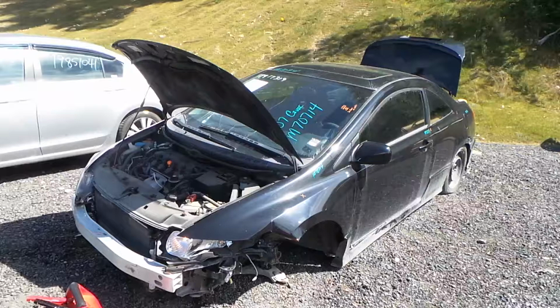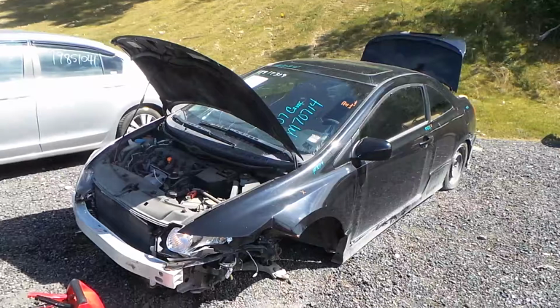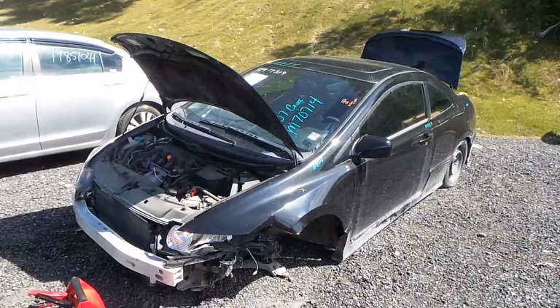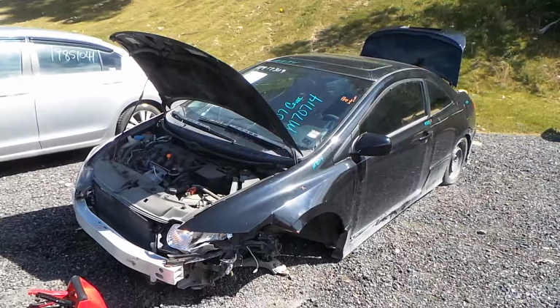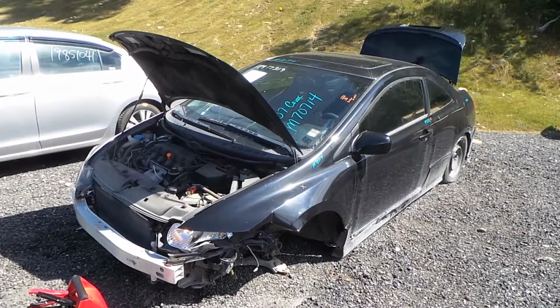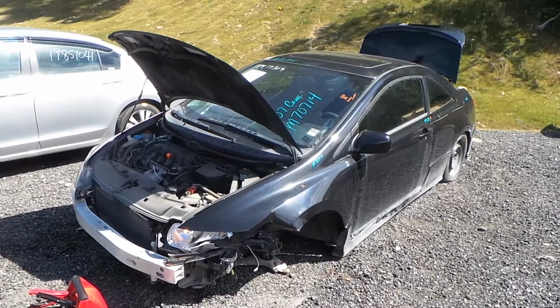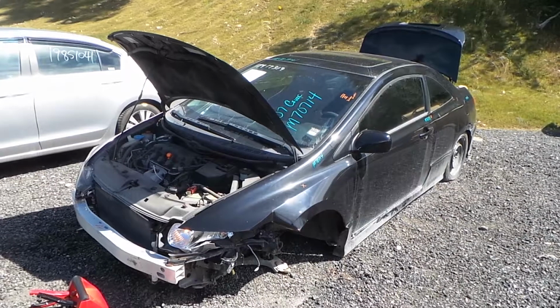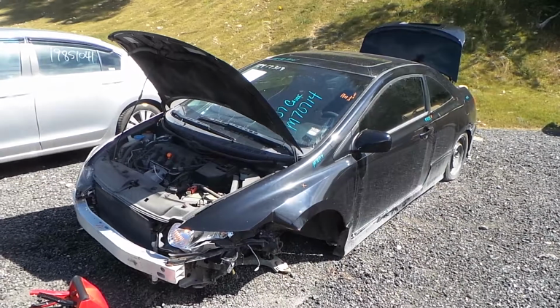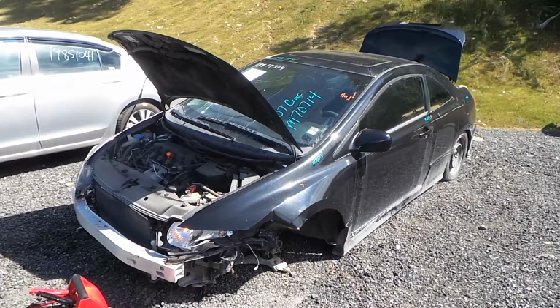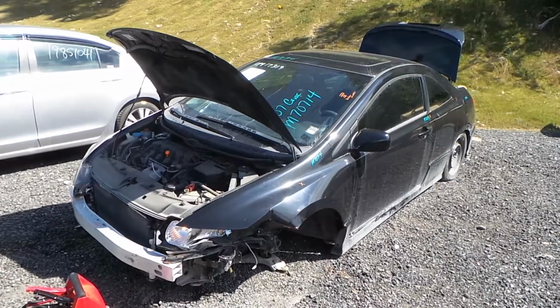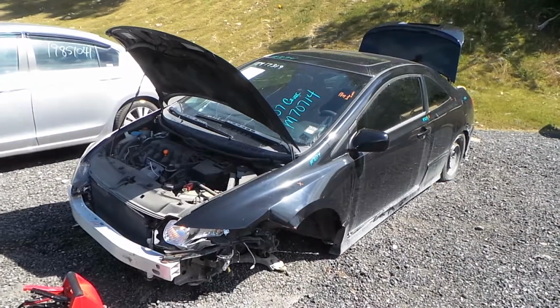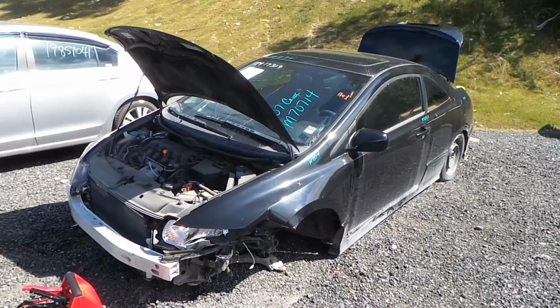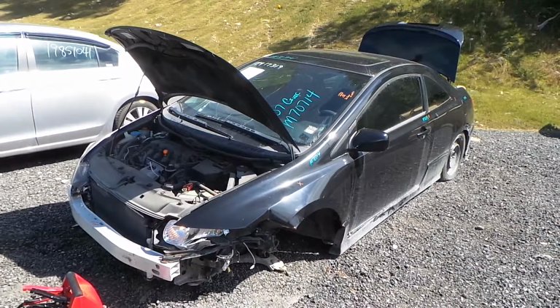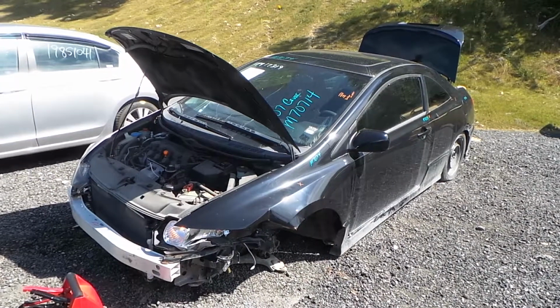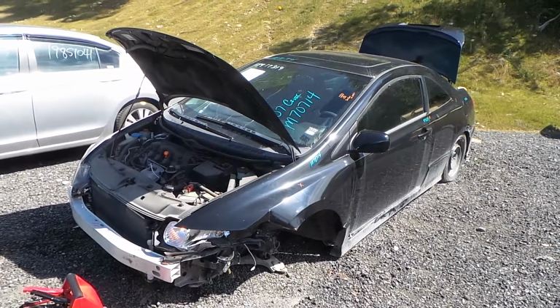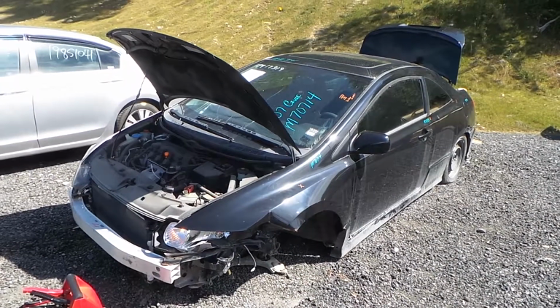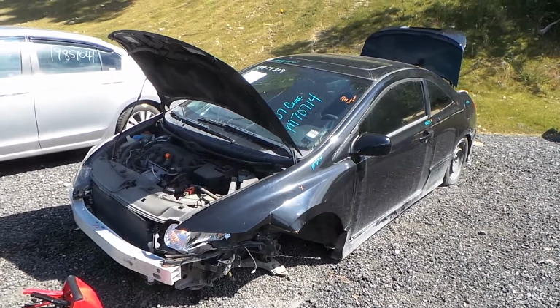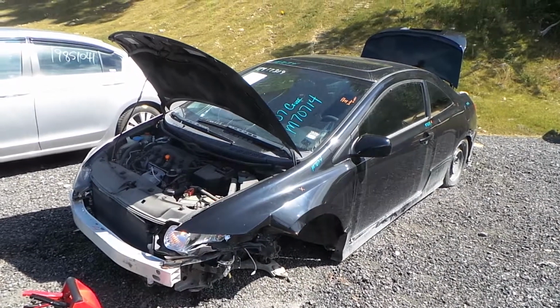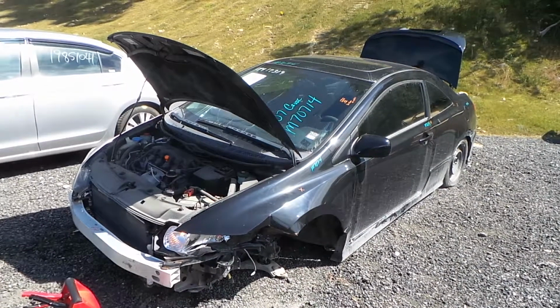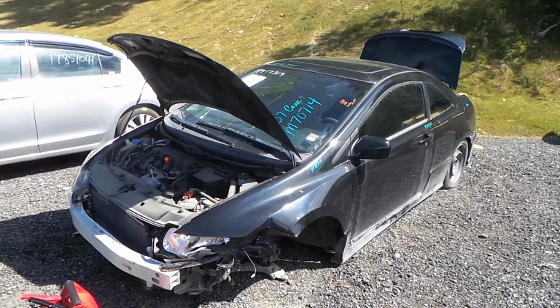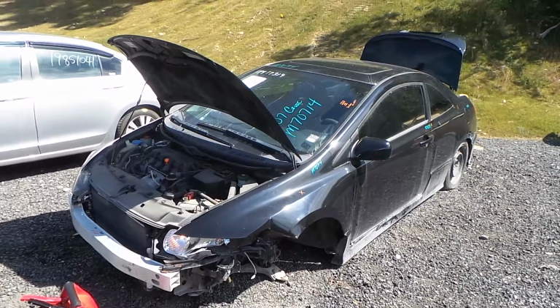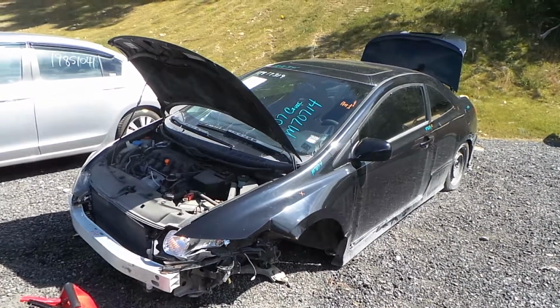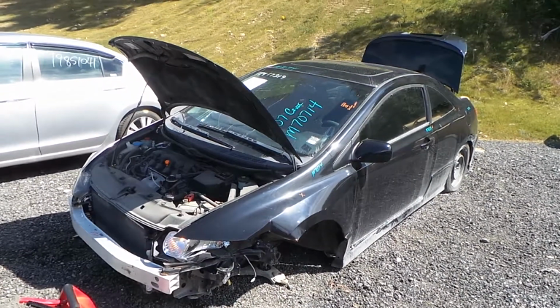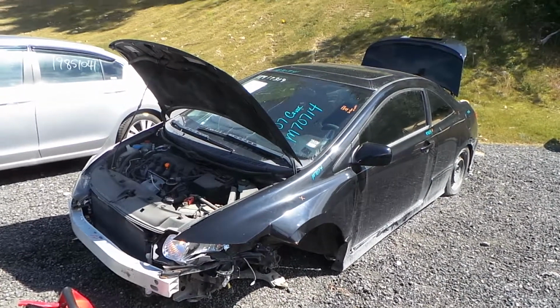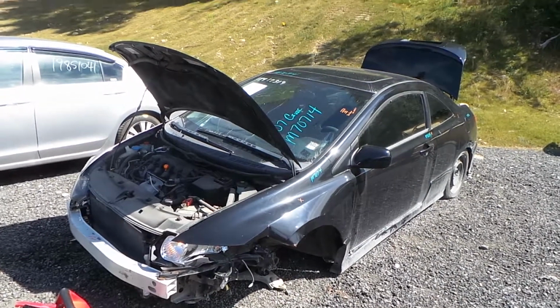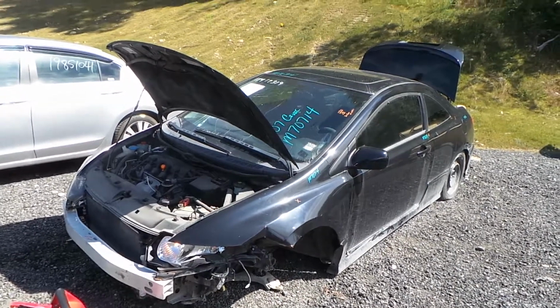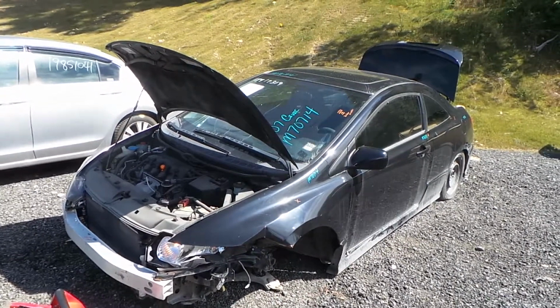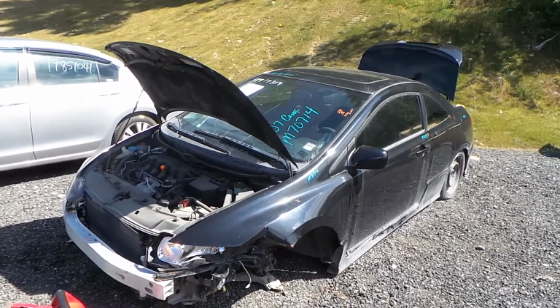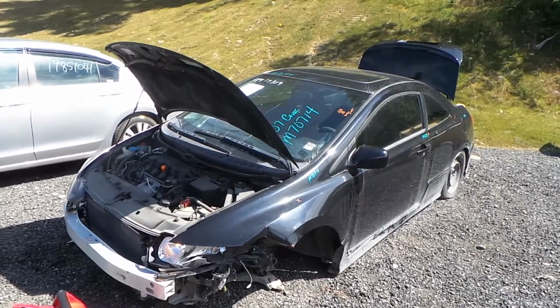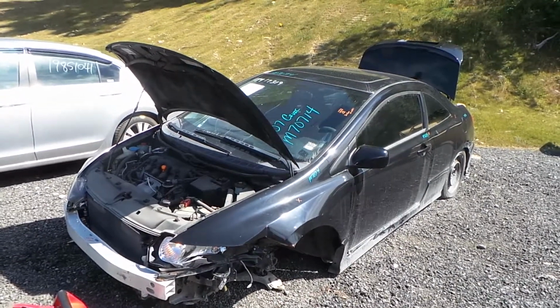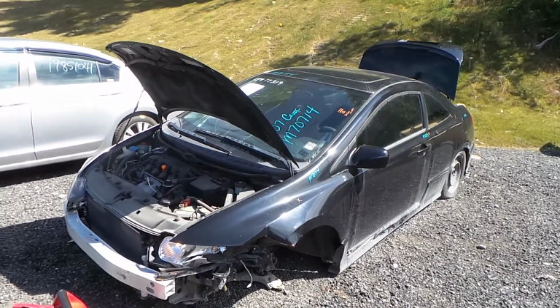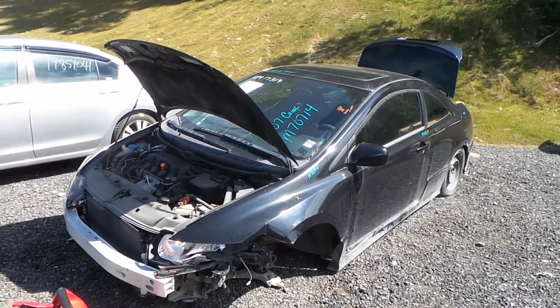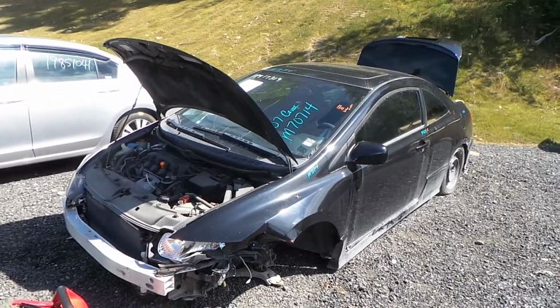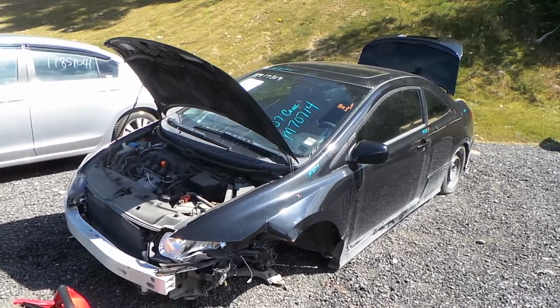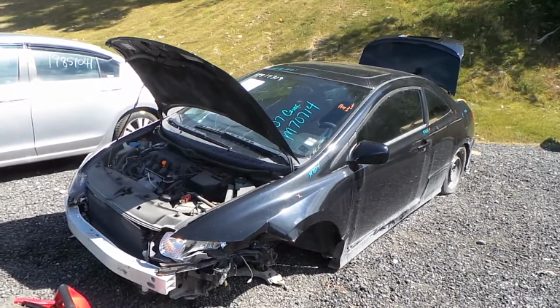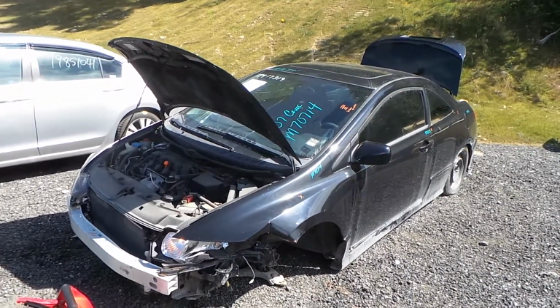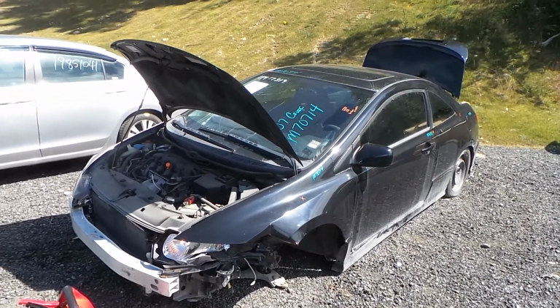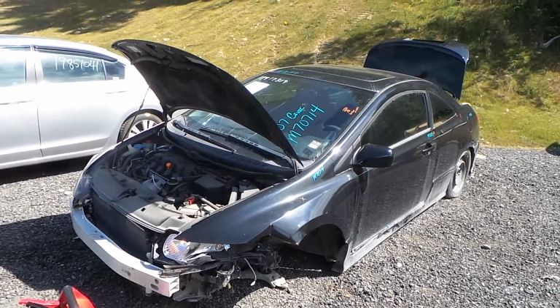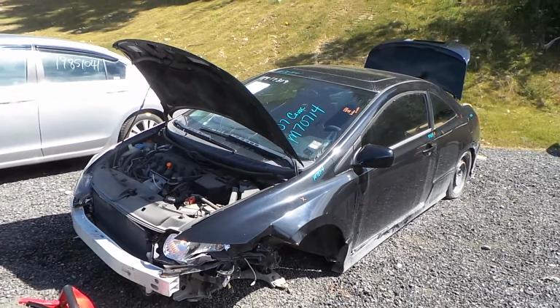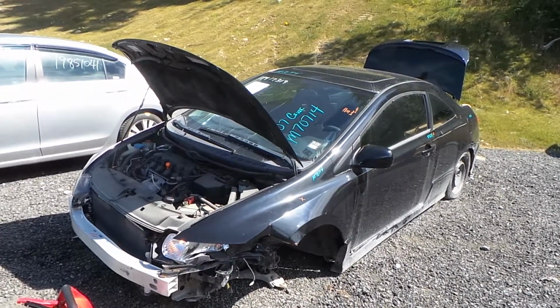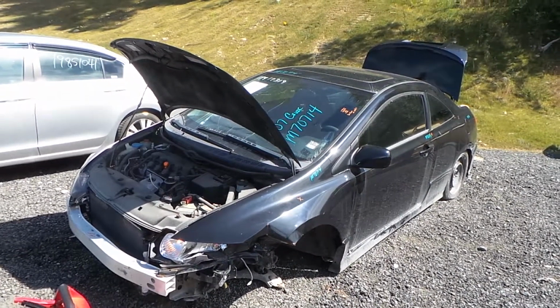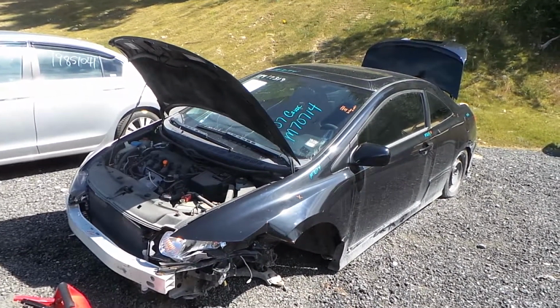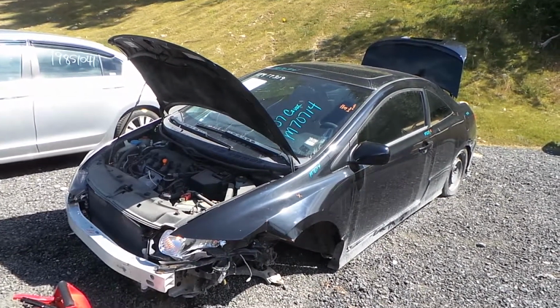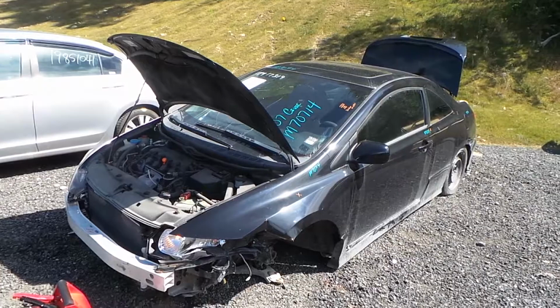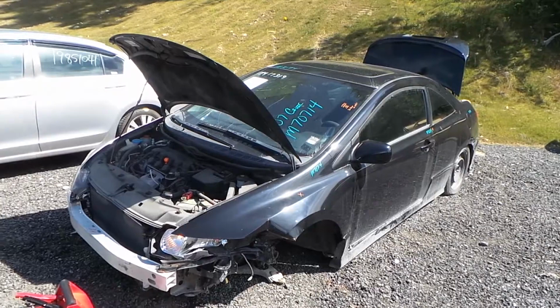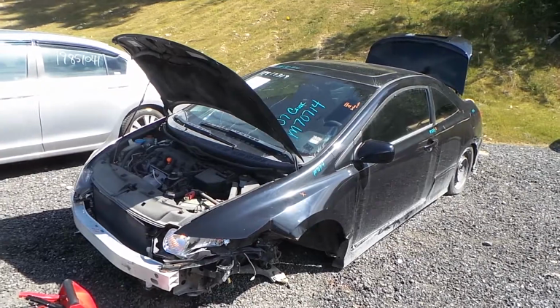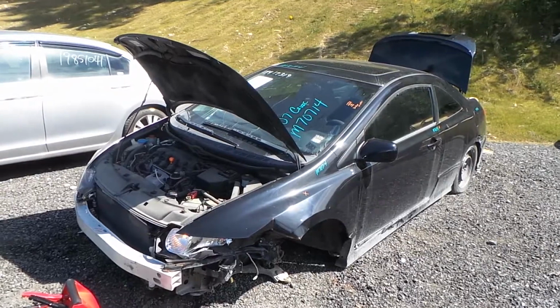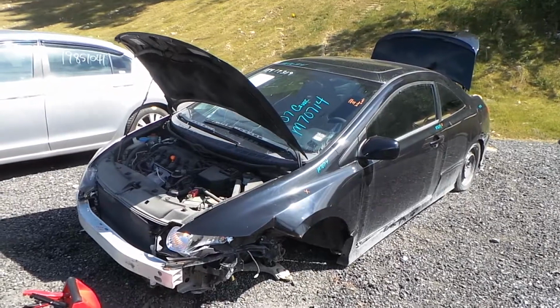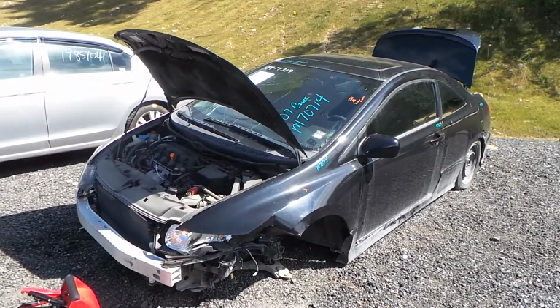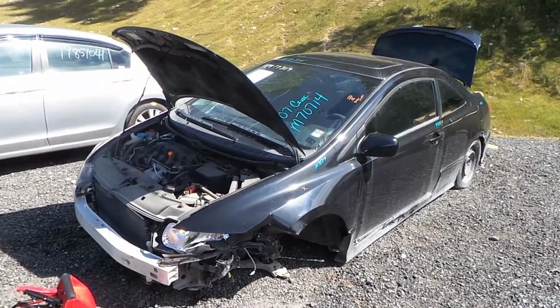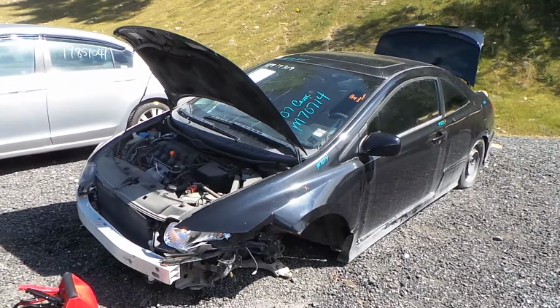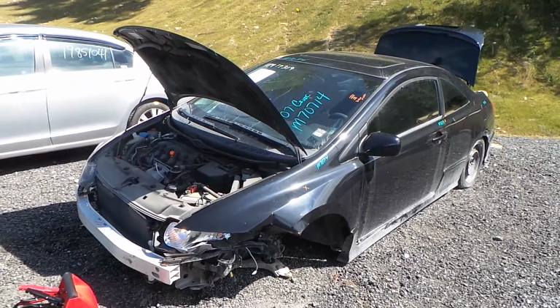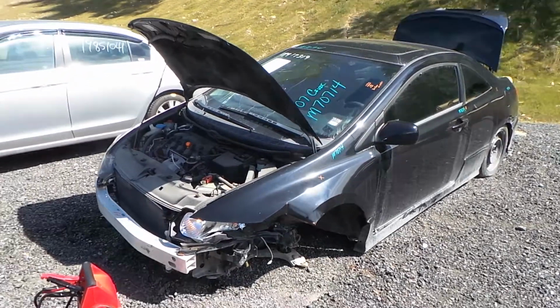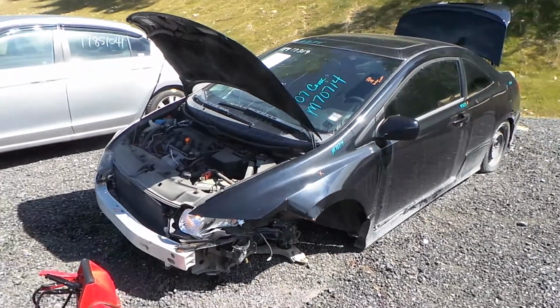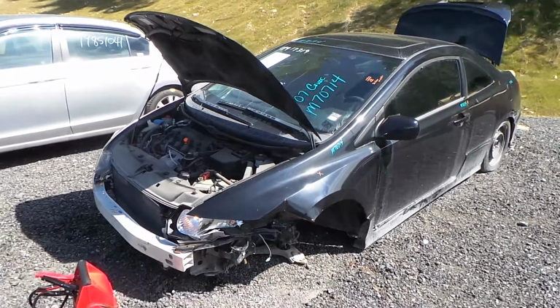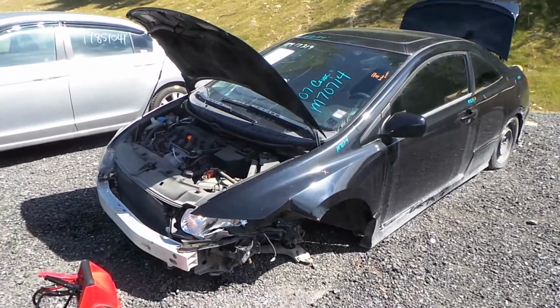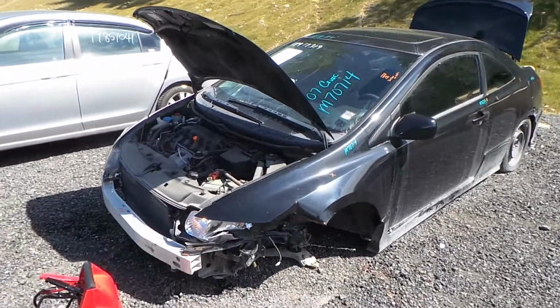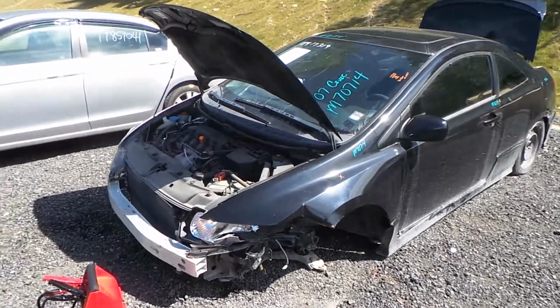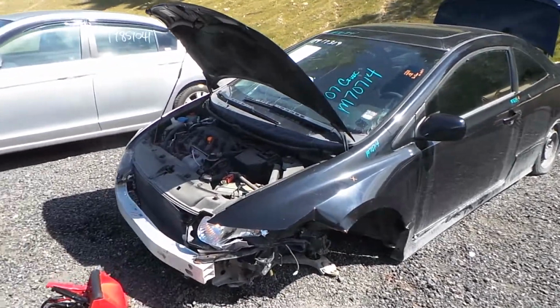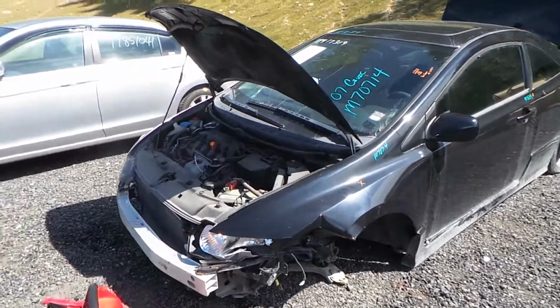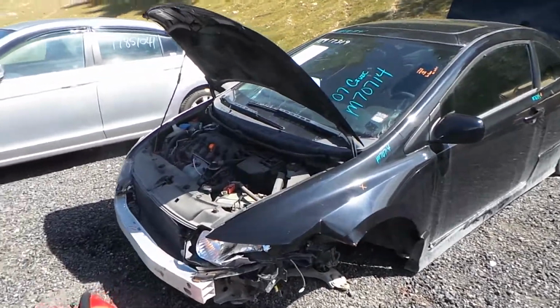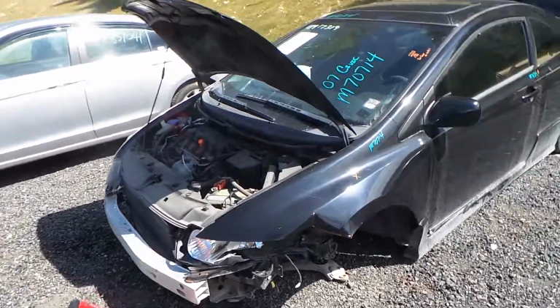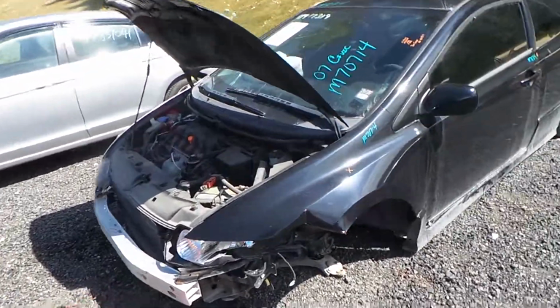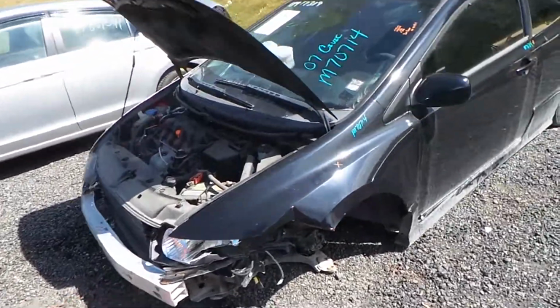Hi, this is Alice with New England Auto and Truck Recyclers, and today we are parting out a 2007 Honda Civic, stock number M70714.